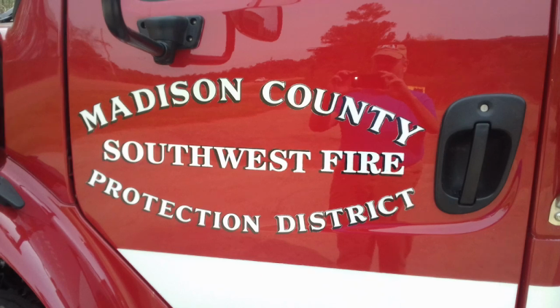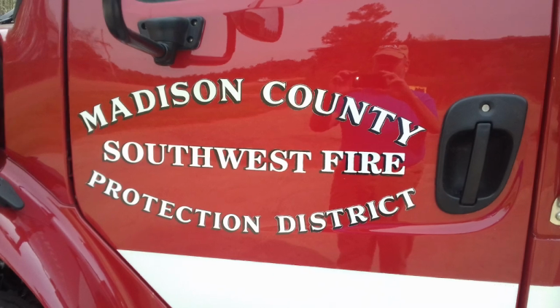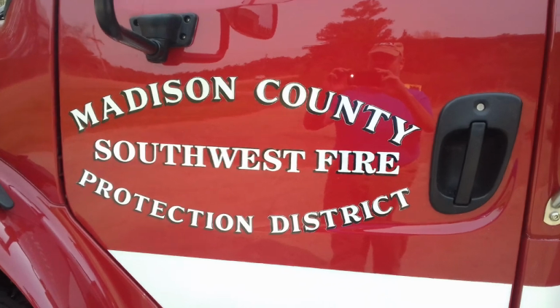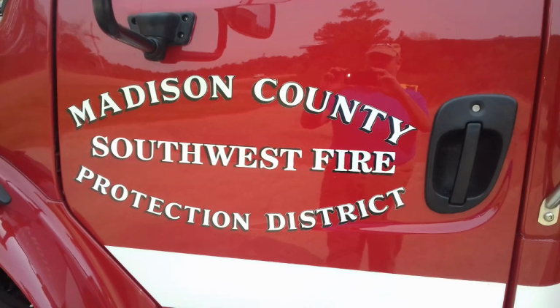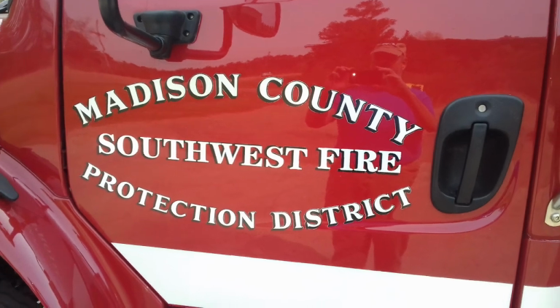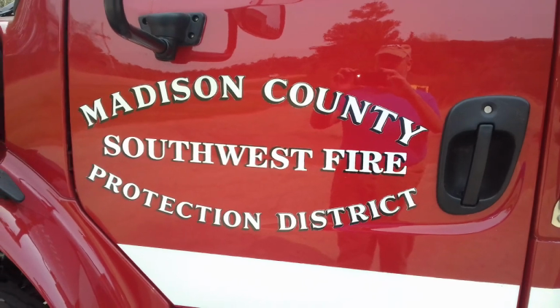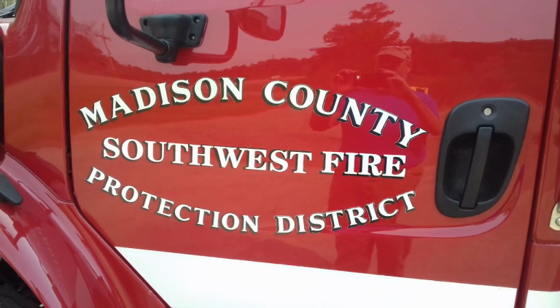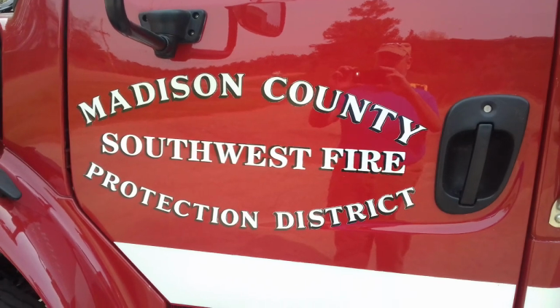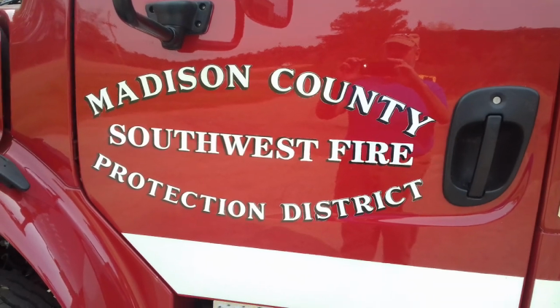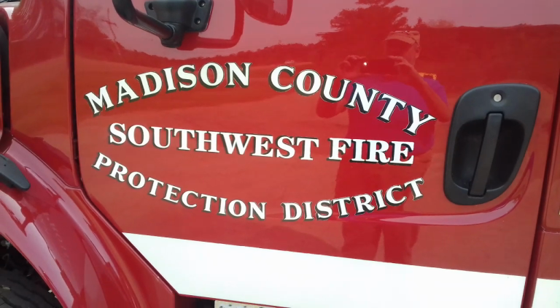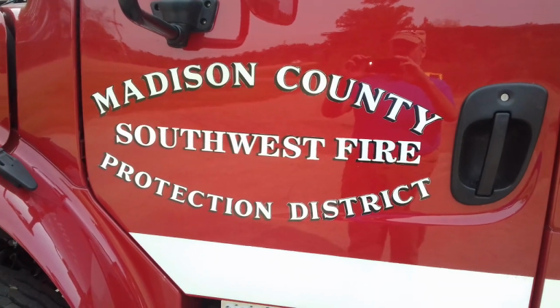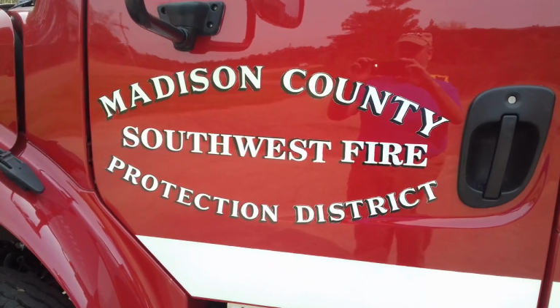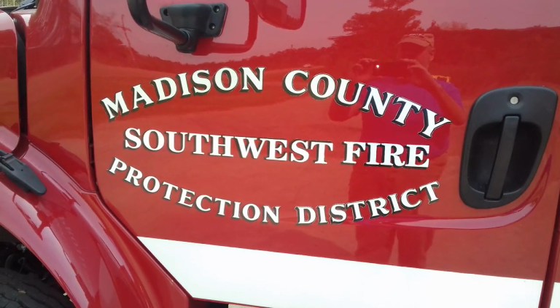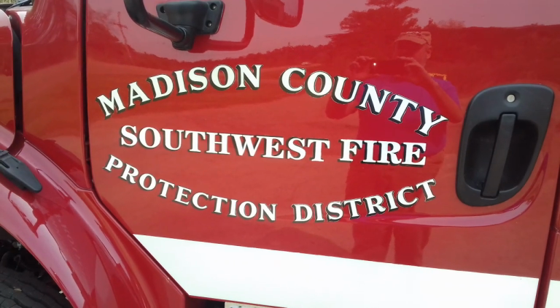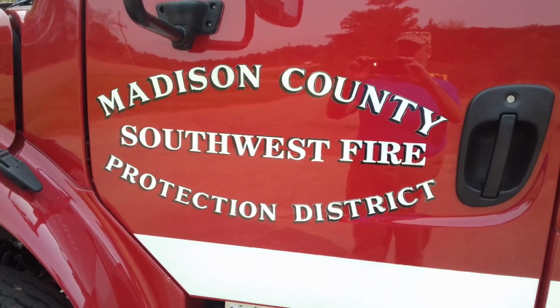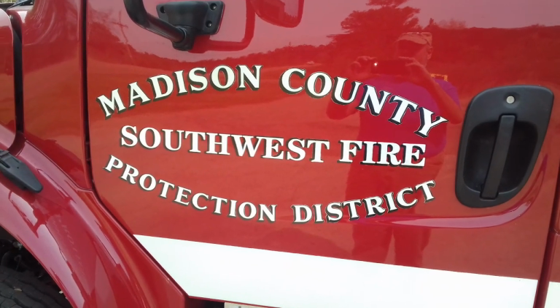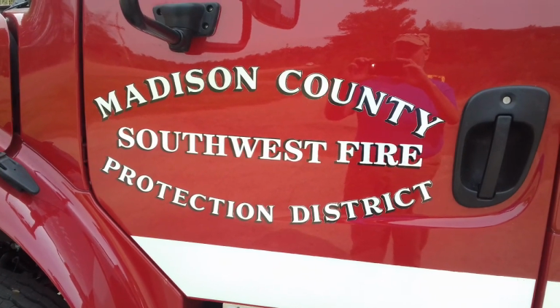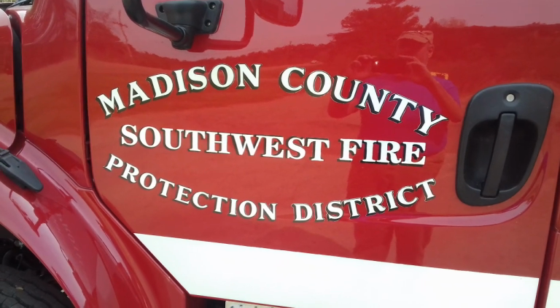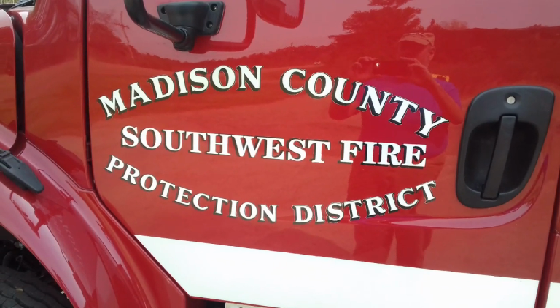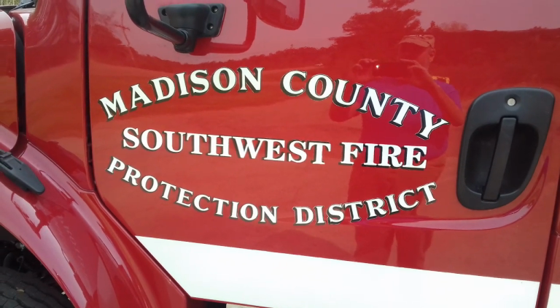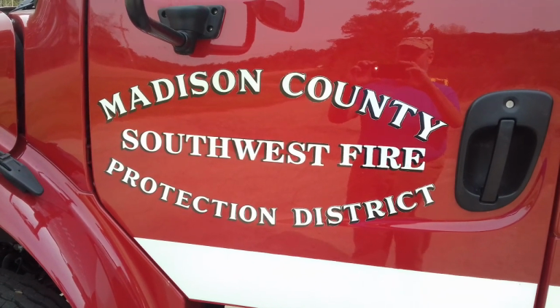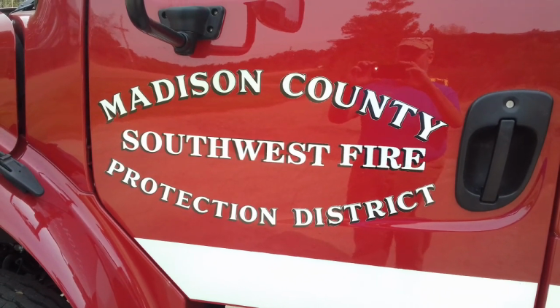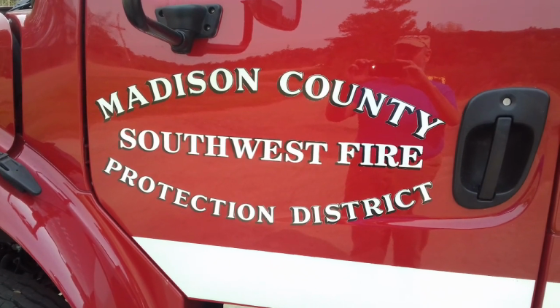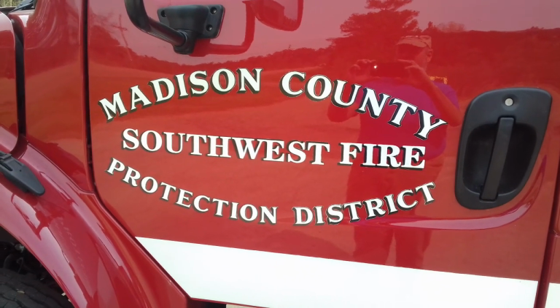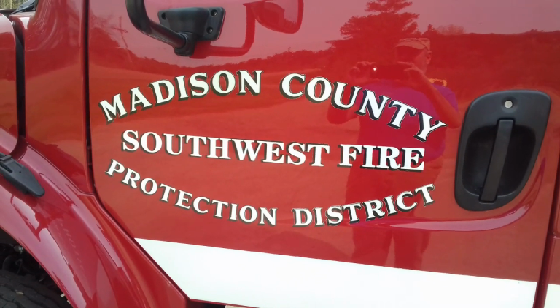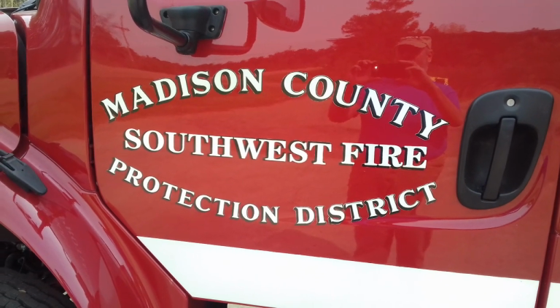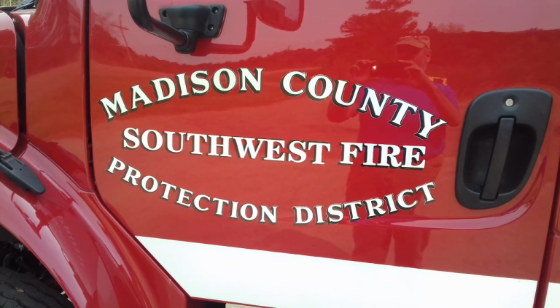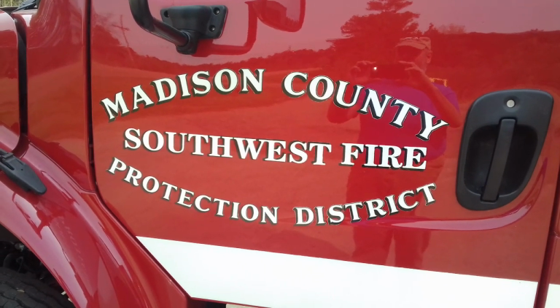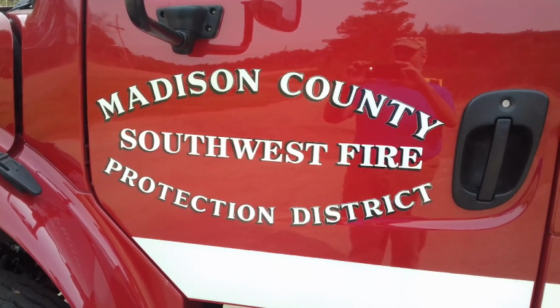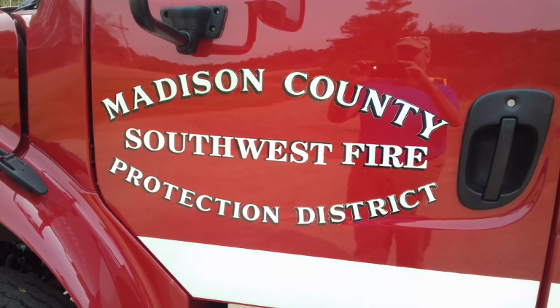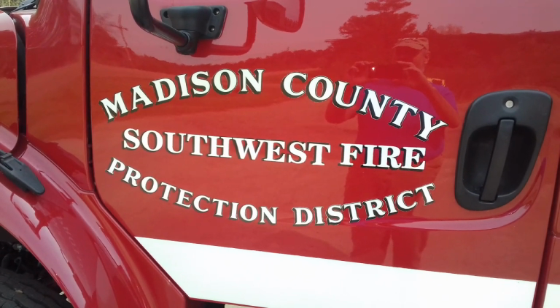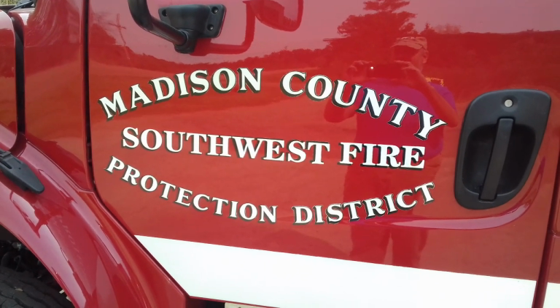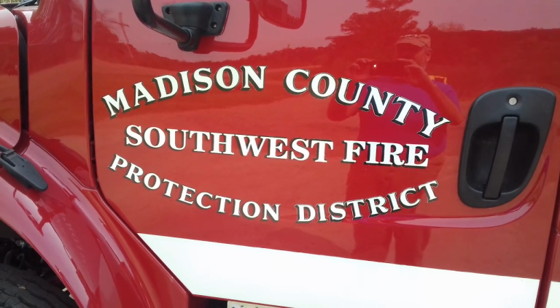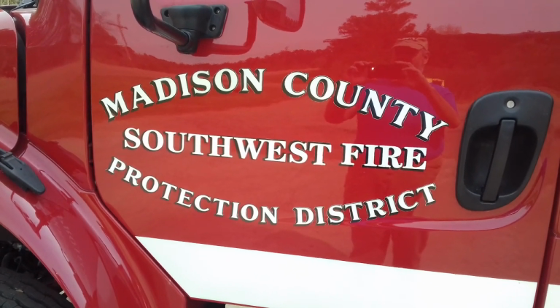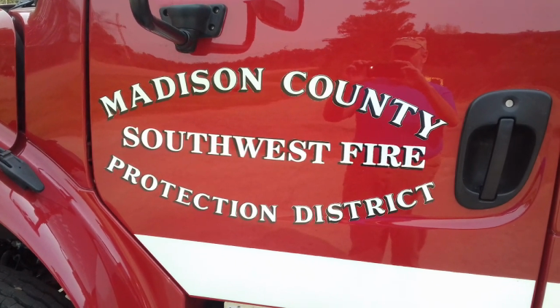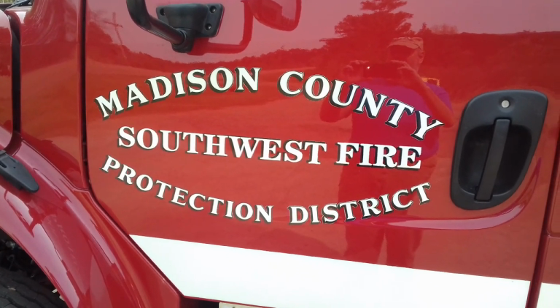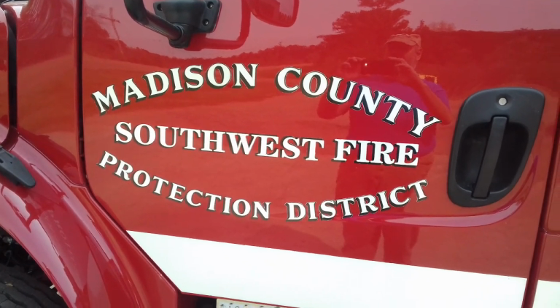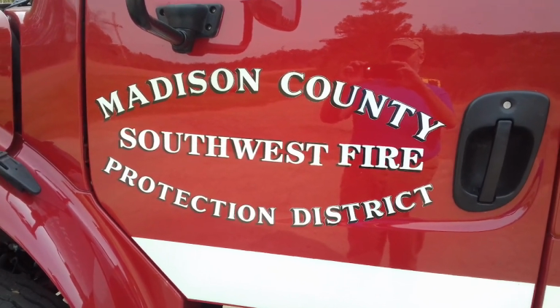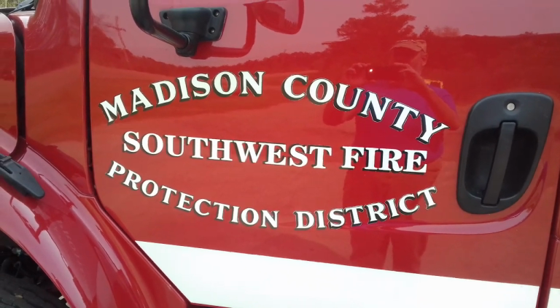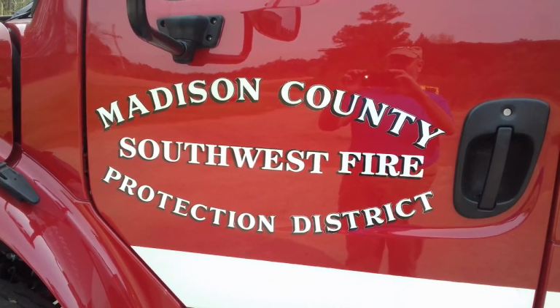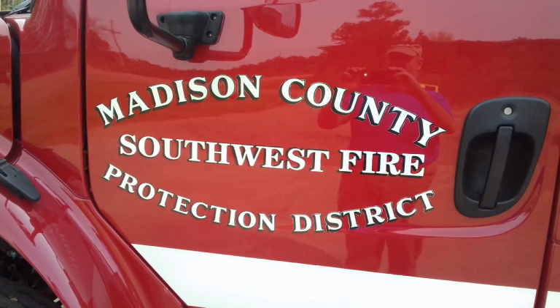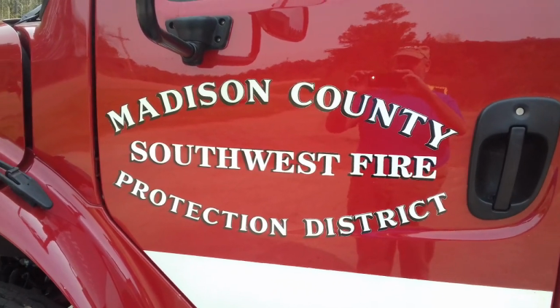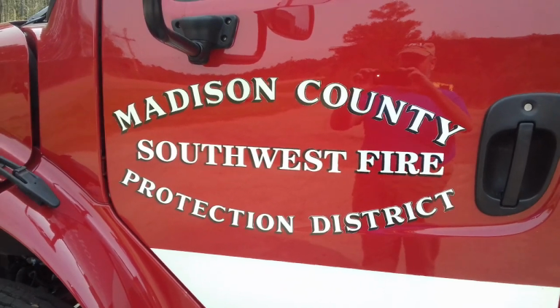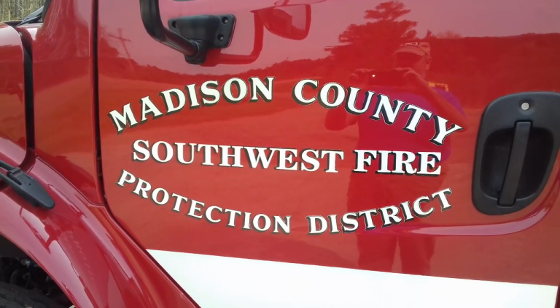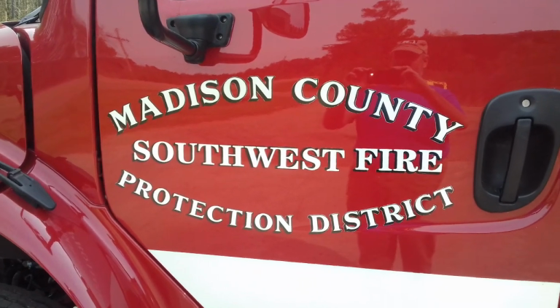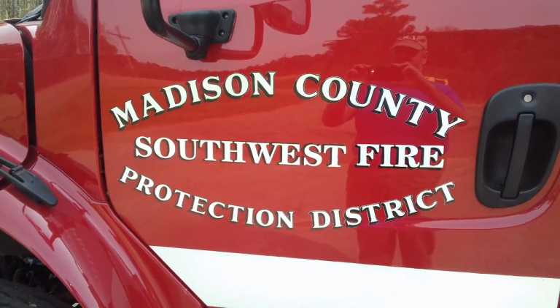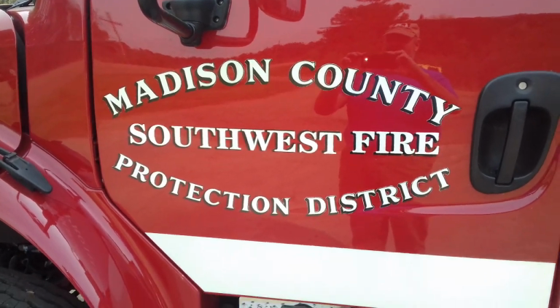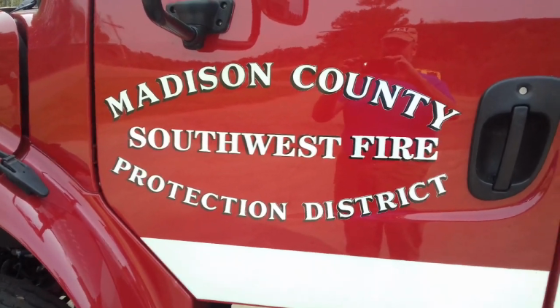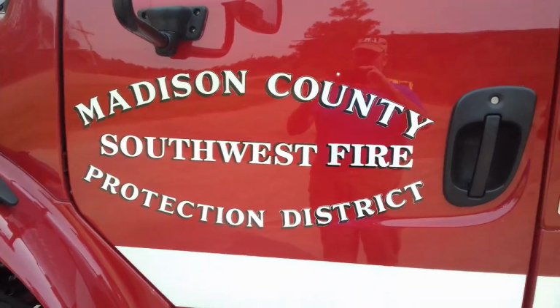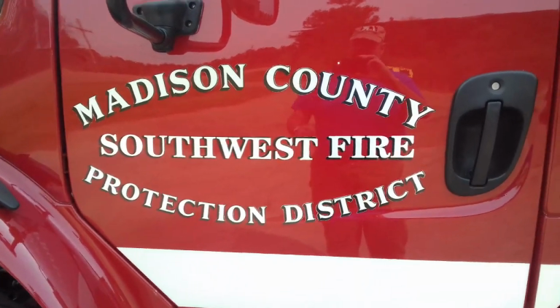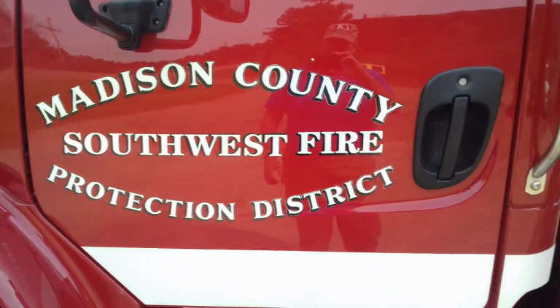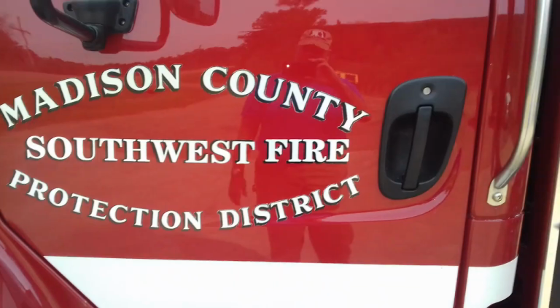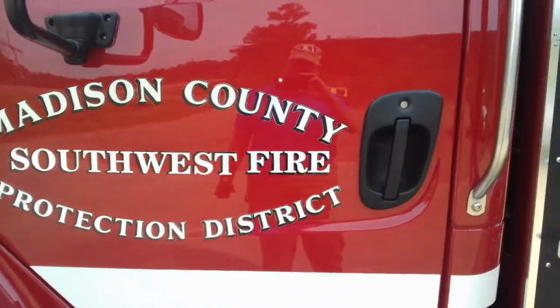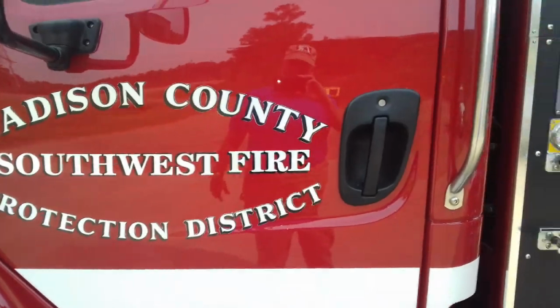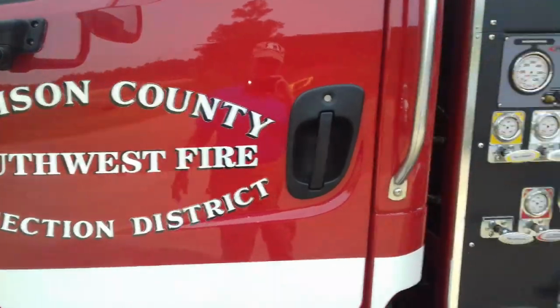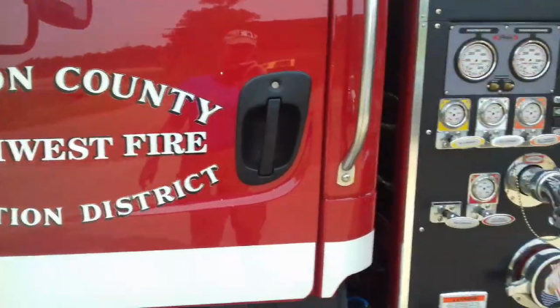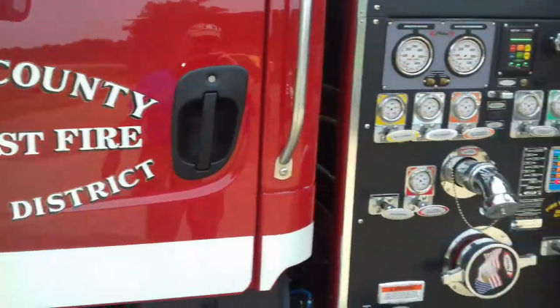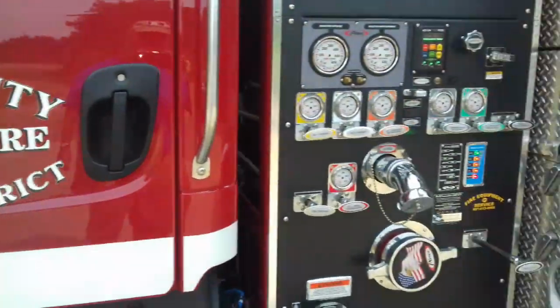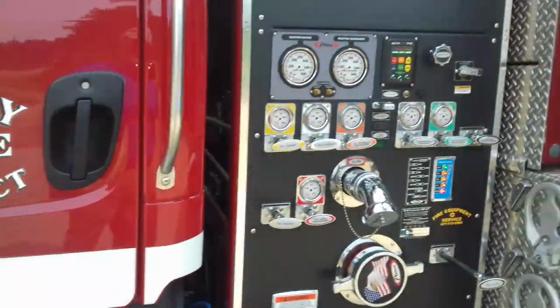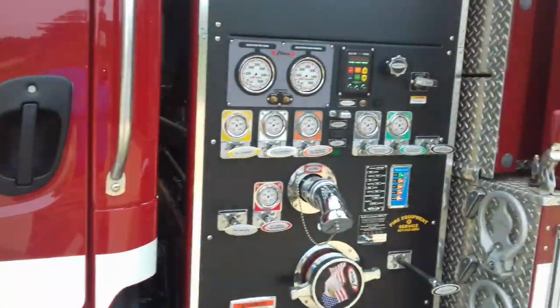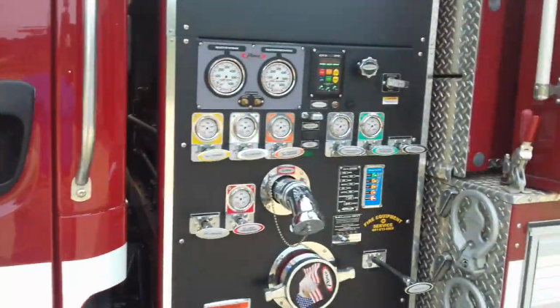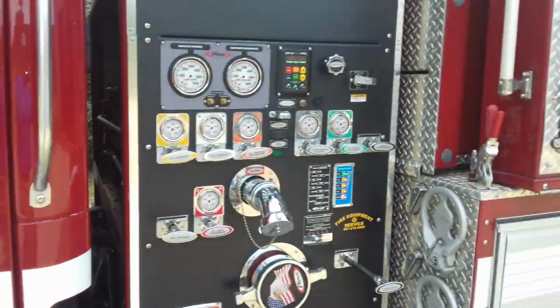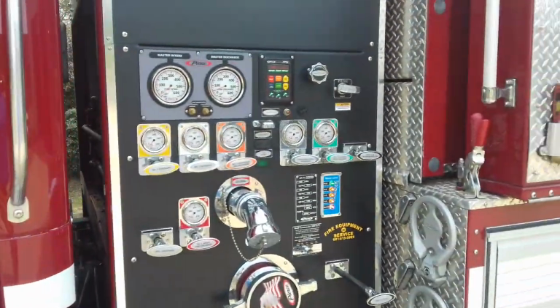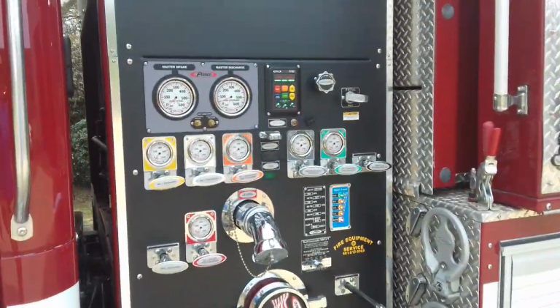Hey folks, this is Jasper with the Southwest Madison County Fire Protection District in Madison, Mississippi.